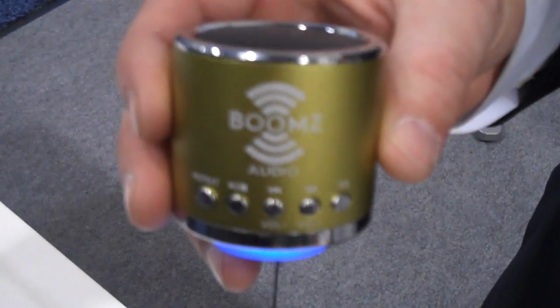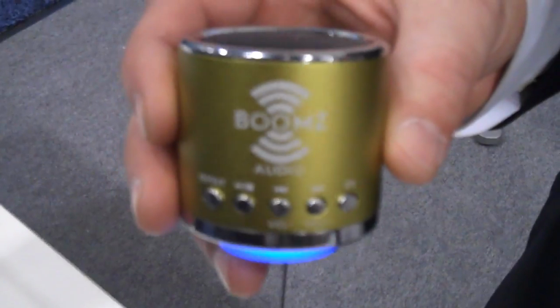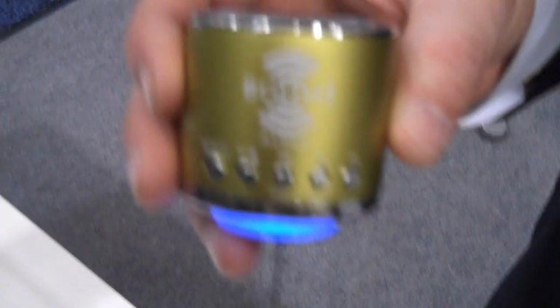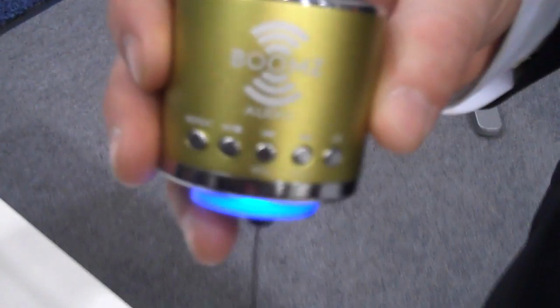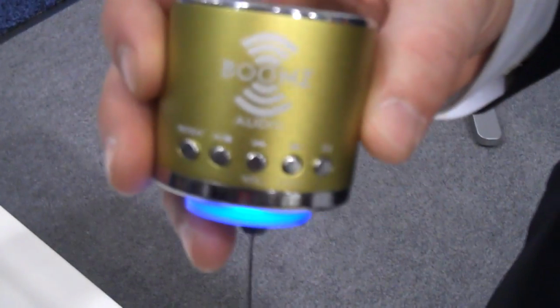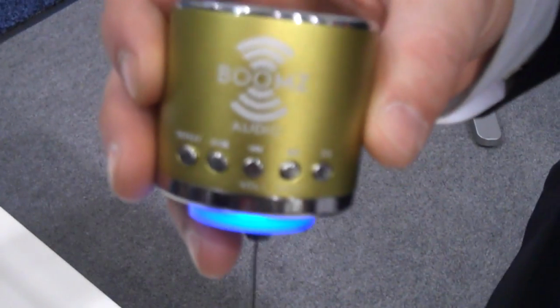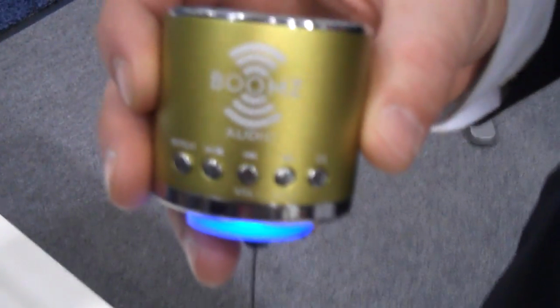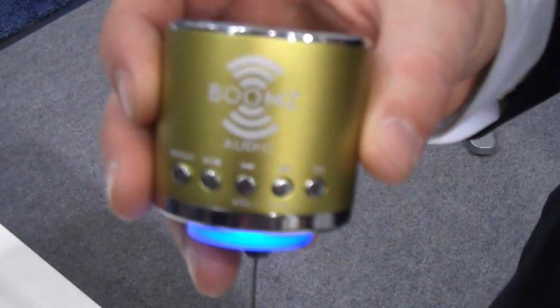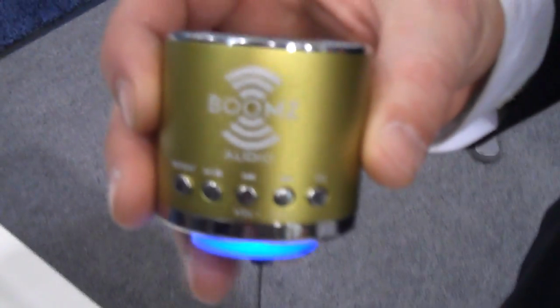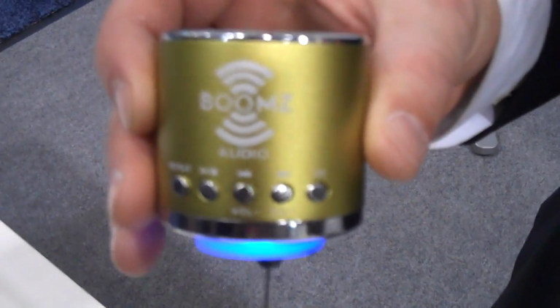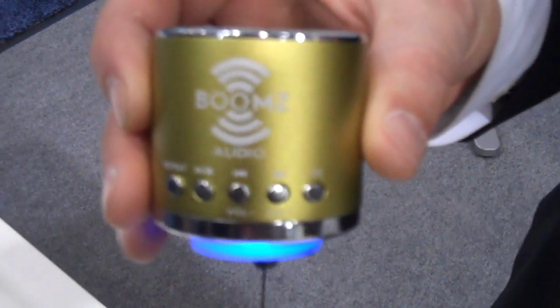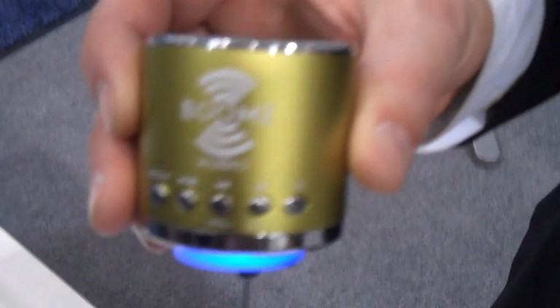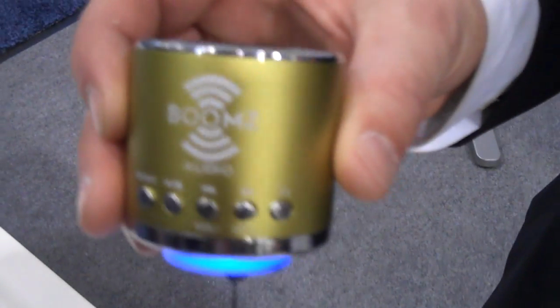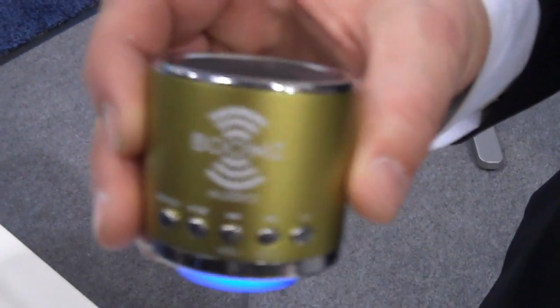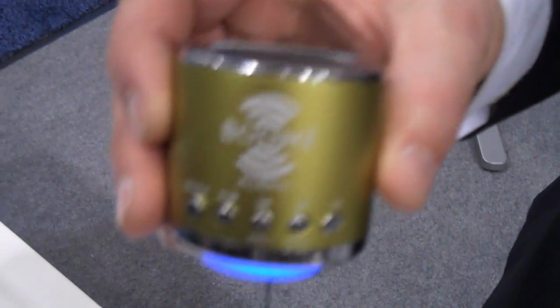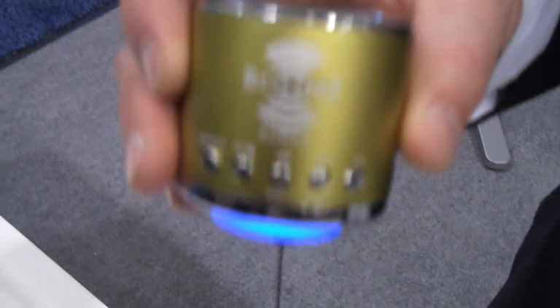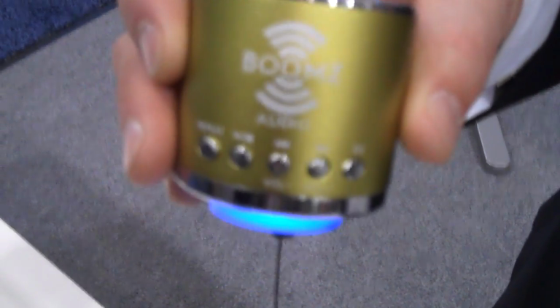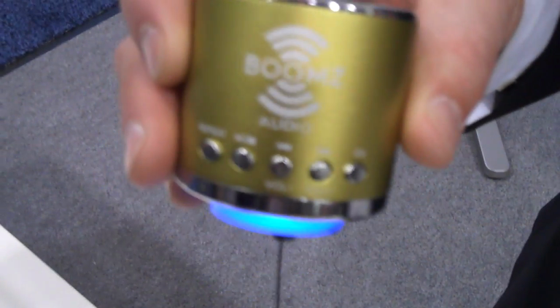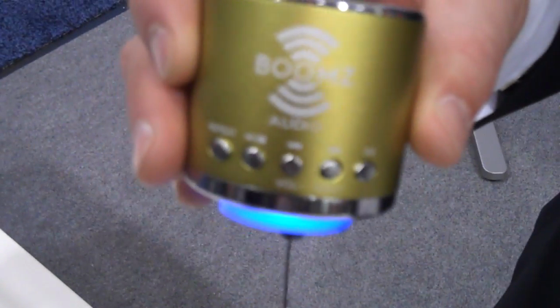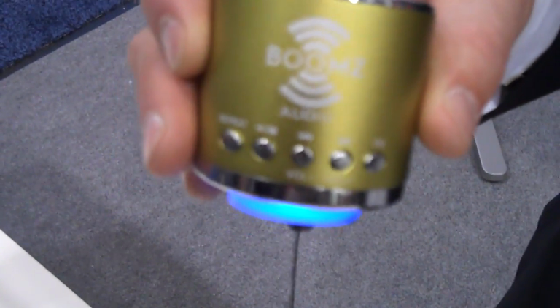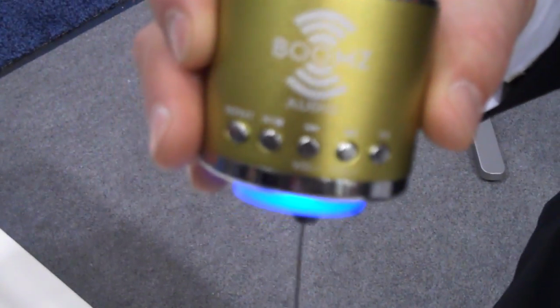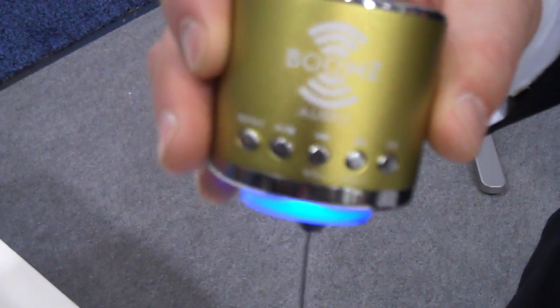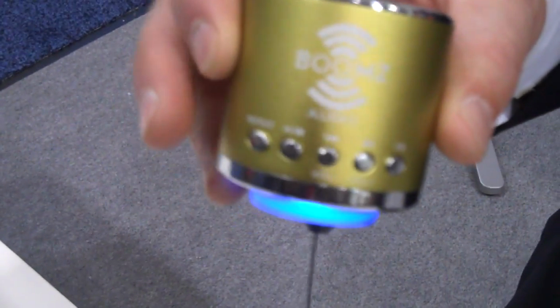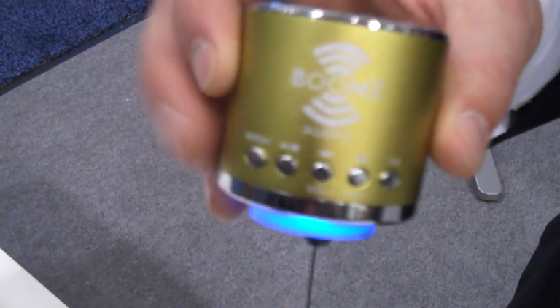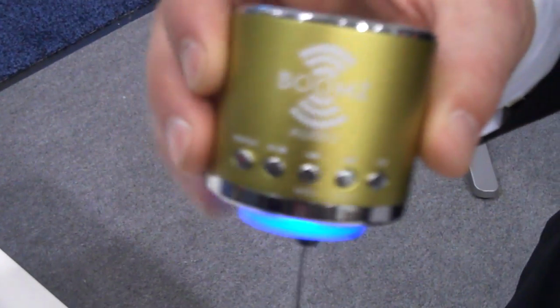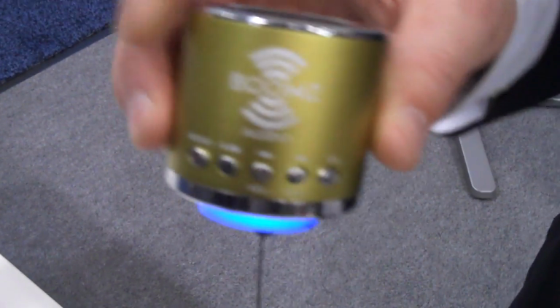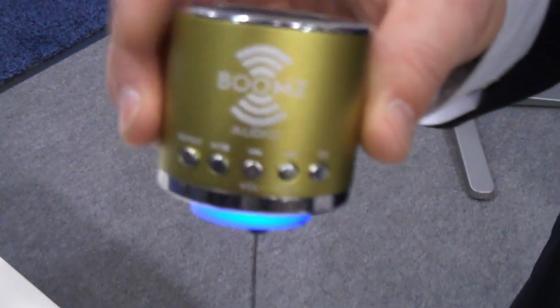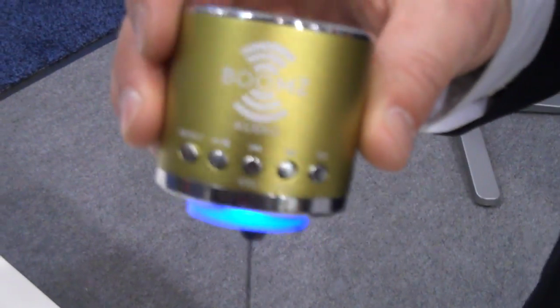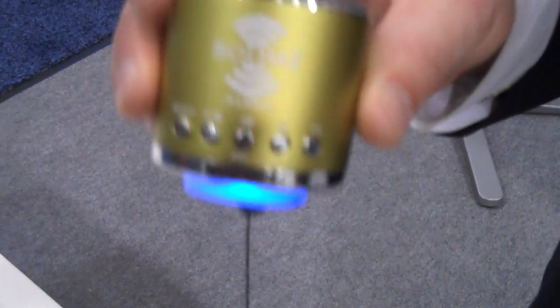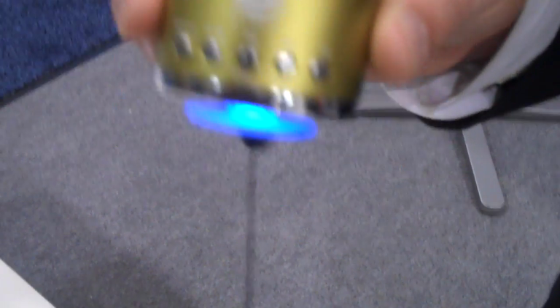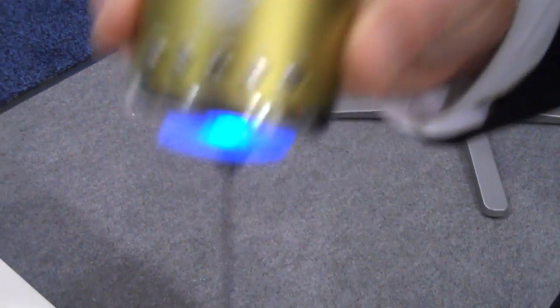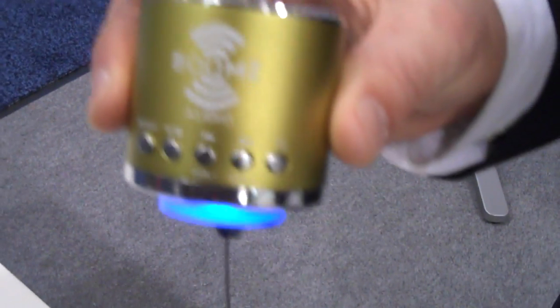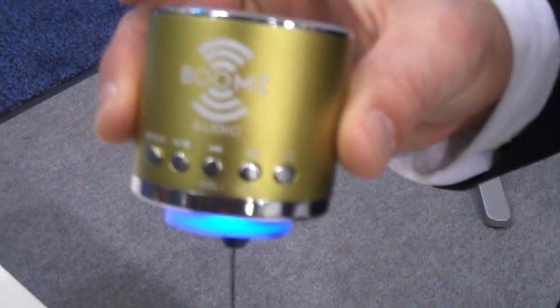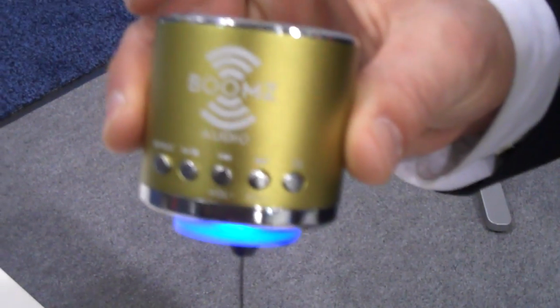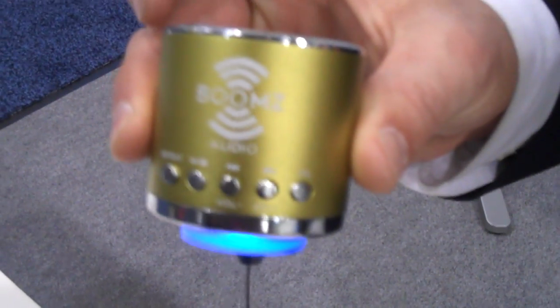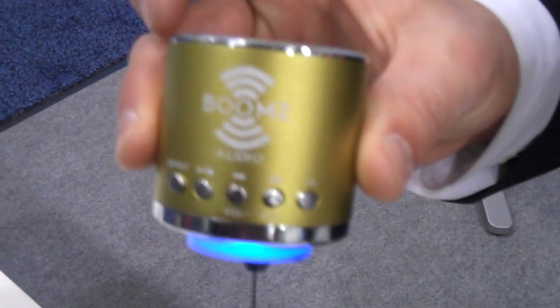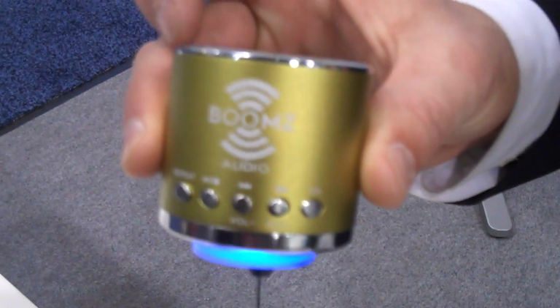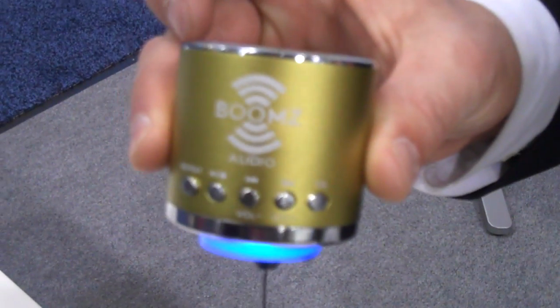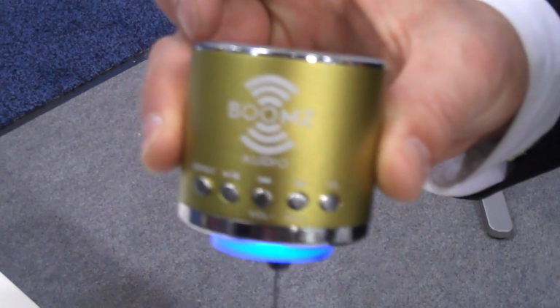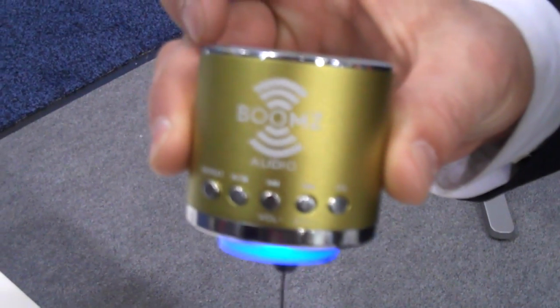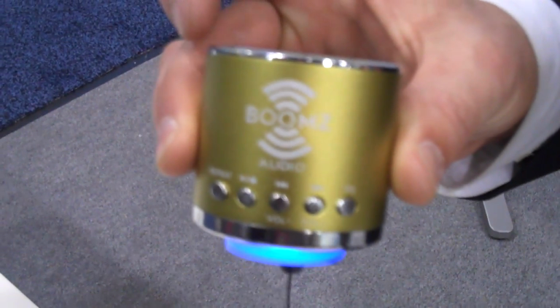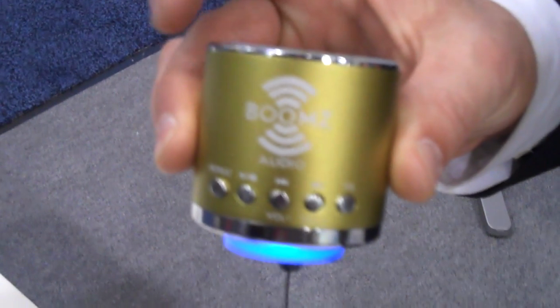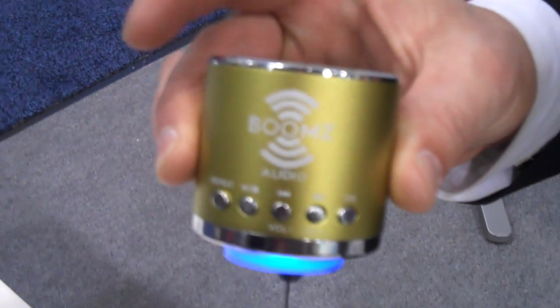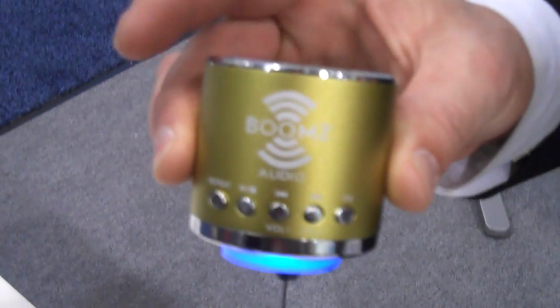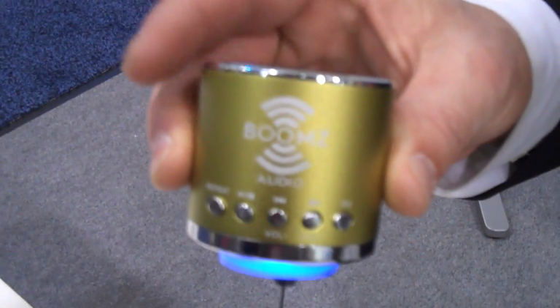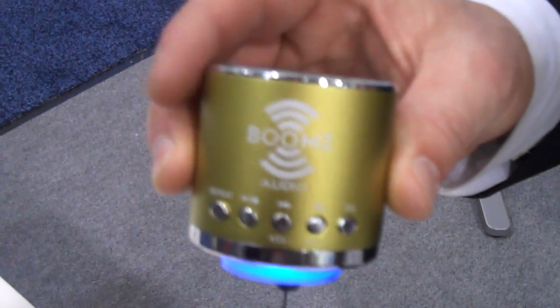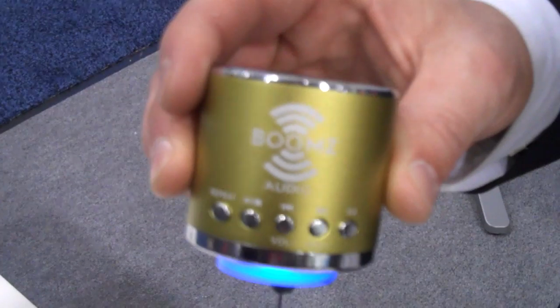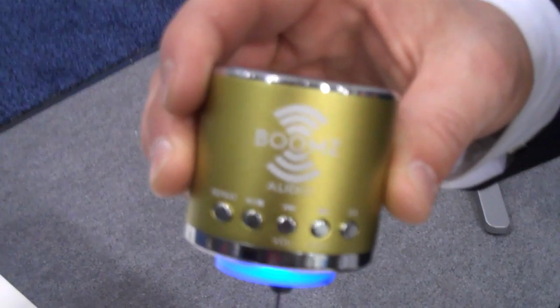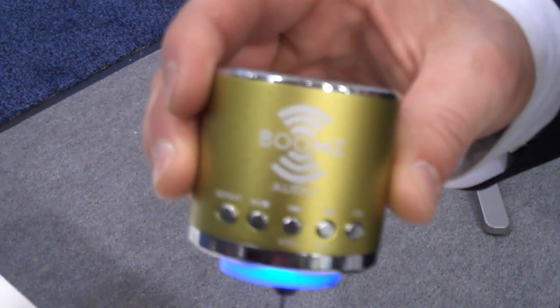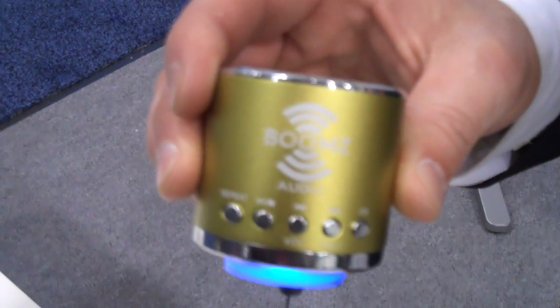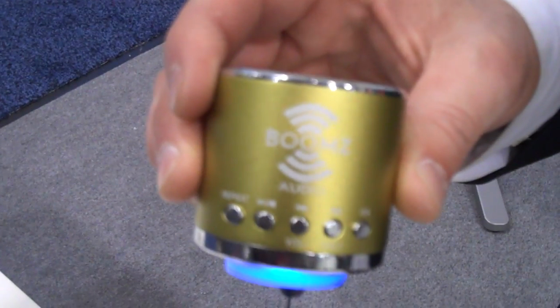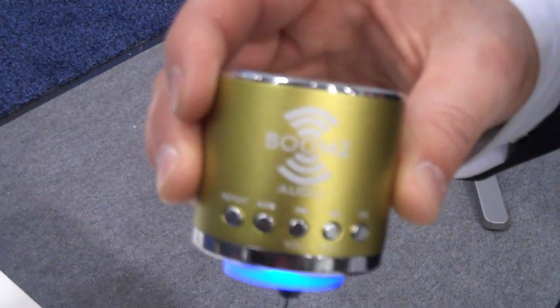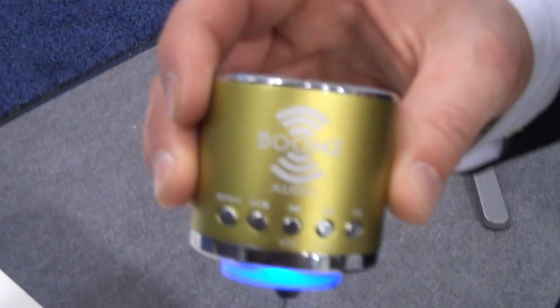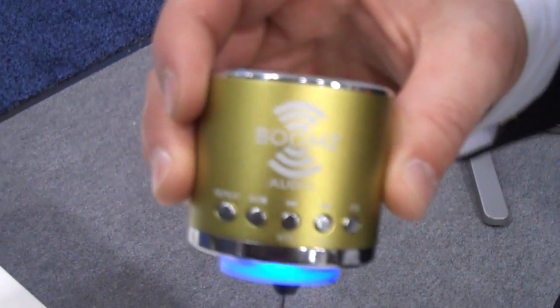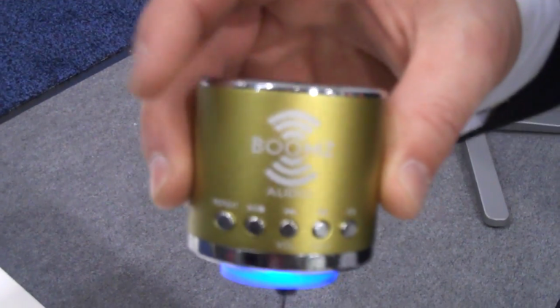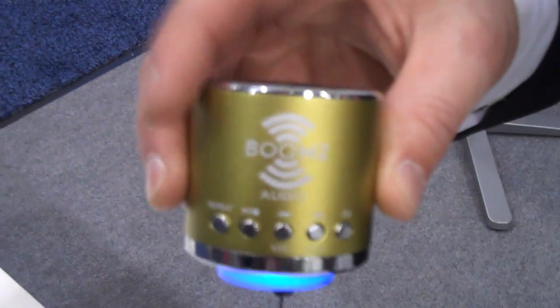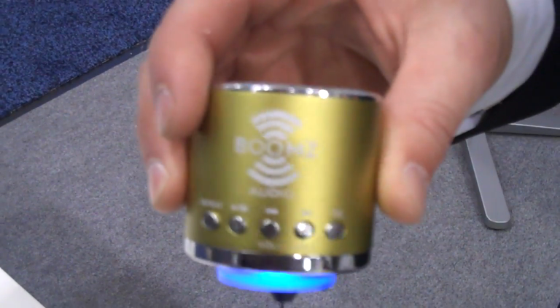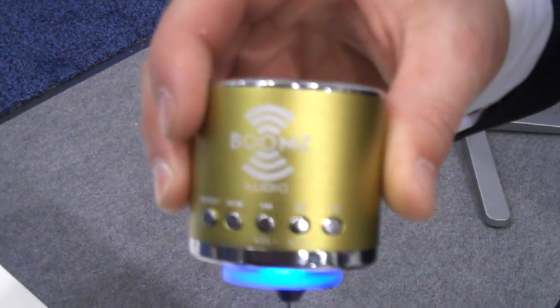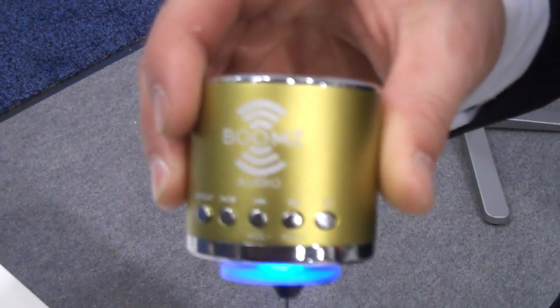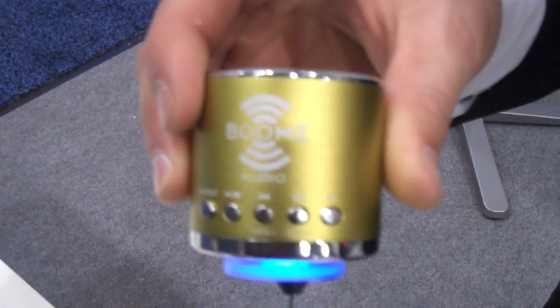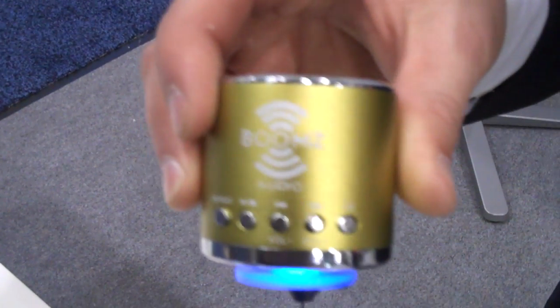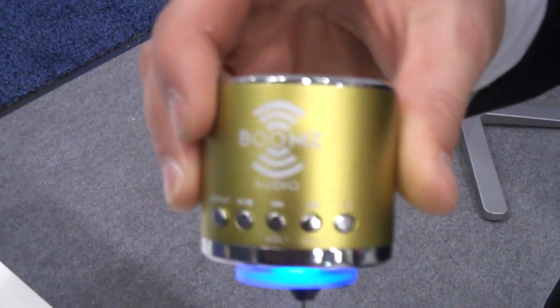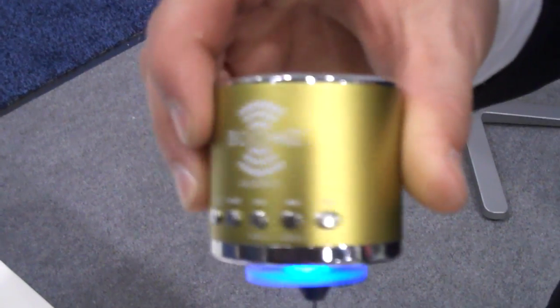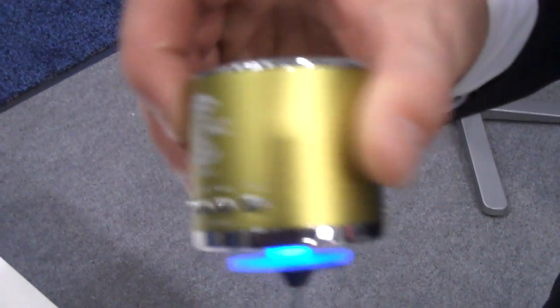Hi, we're from Booms Audio in Lake Forest, California. This is a new innovative product that we have, that we developed, that's an MP3 player.